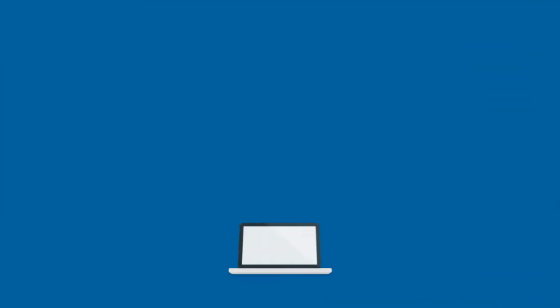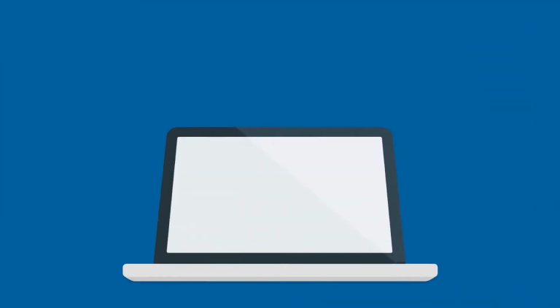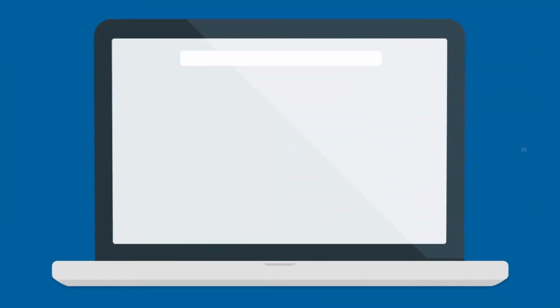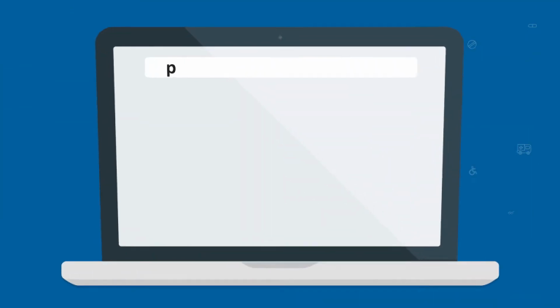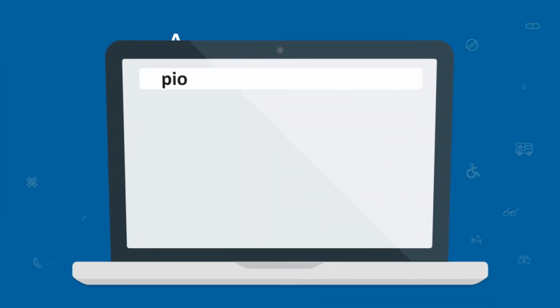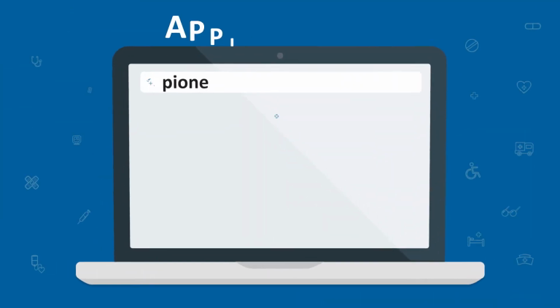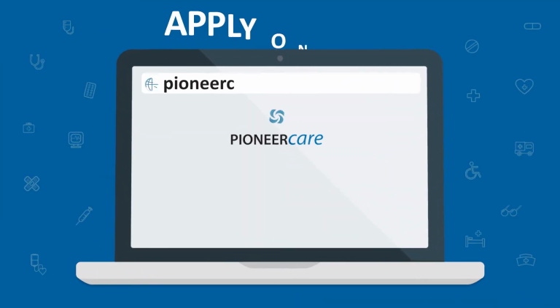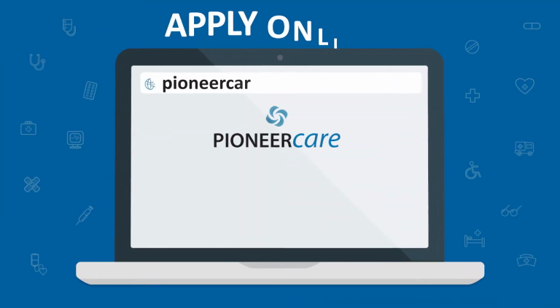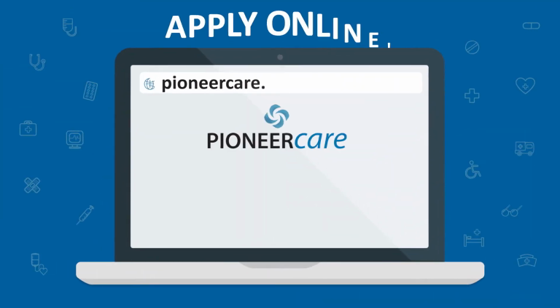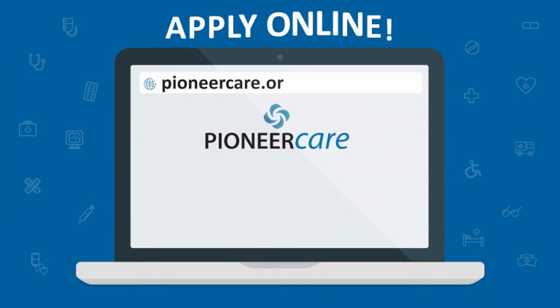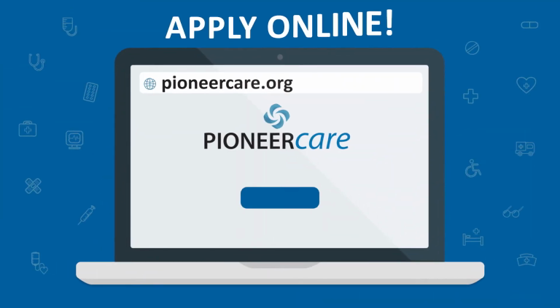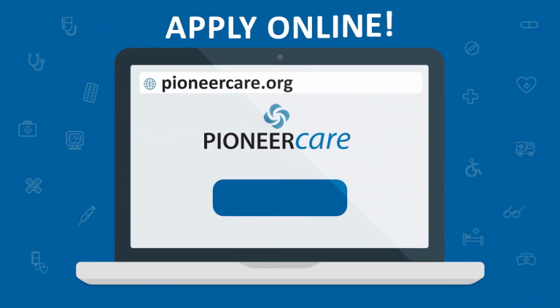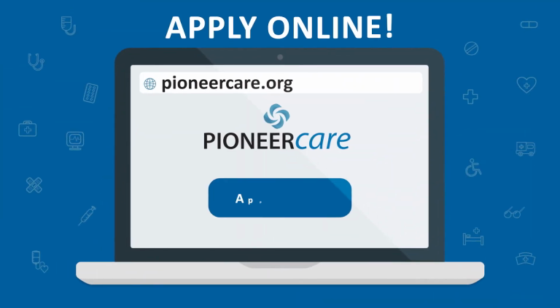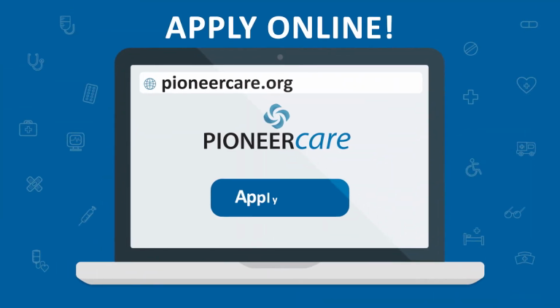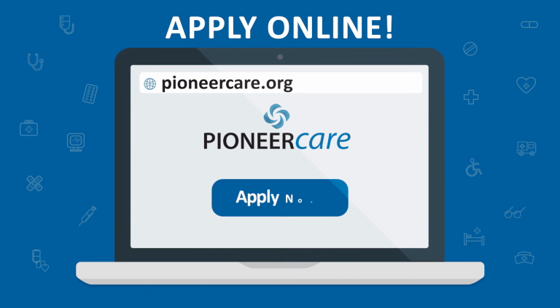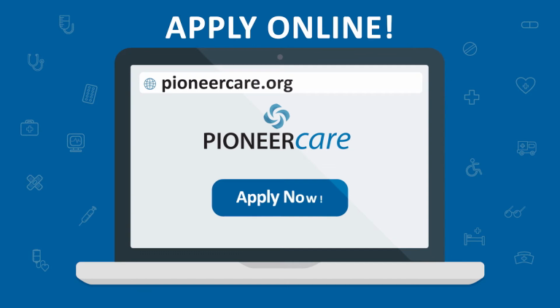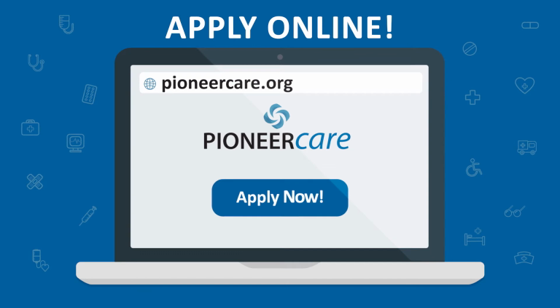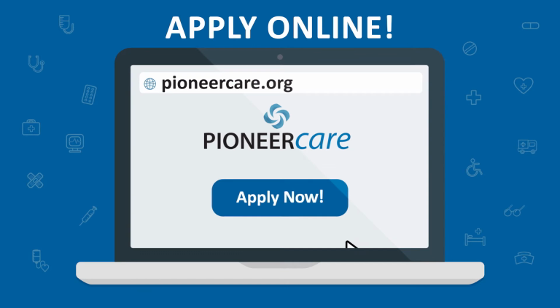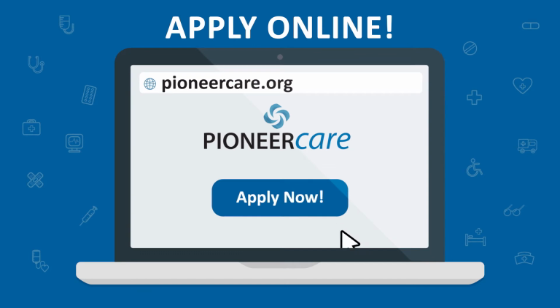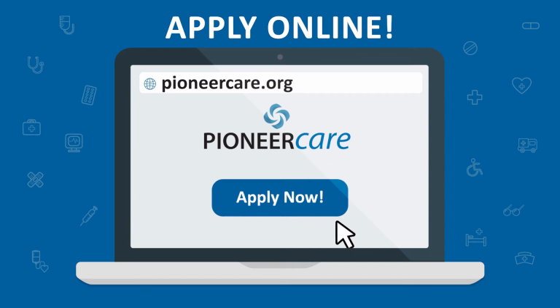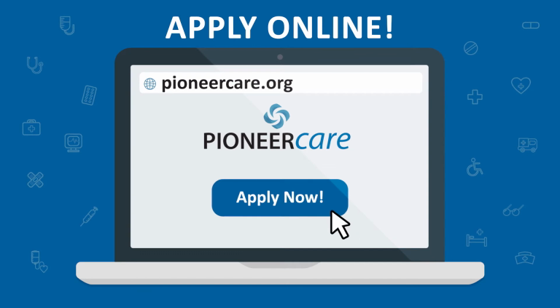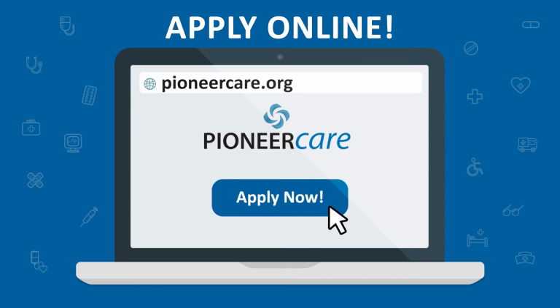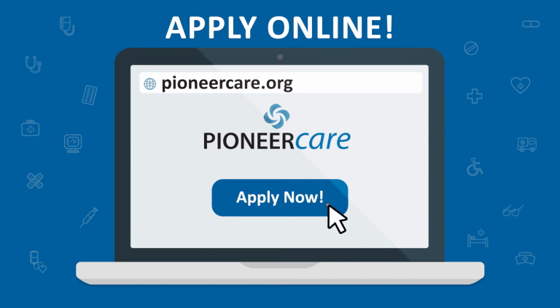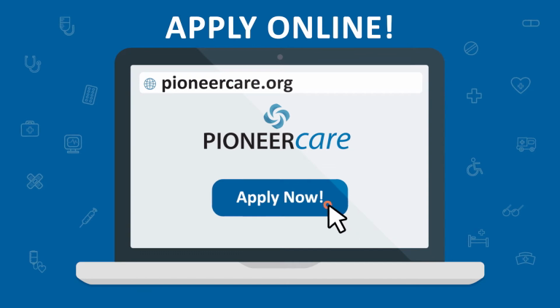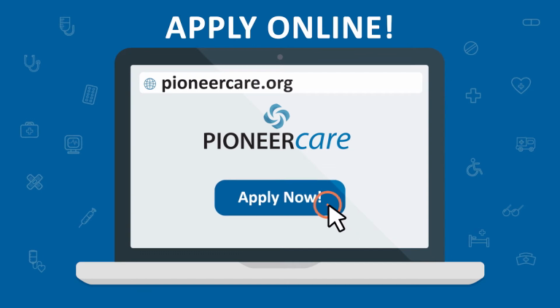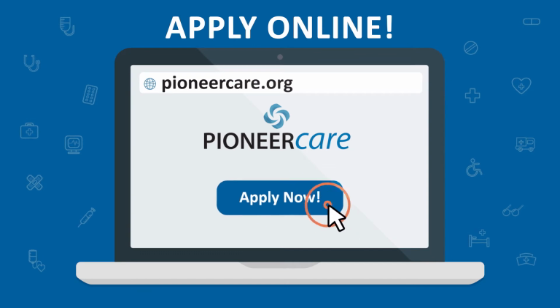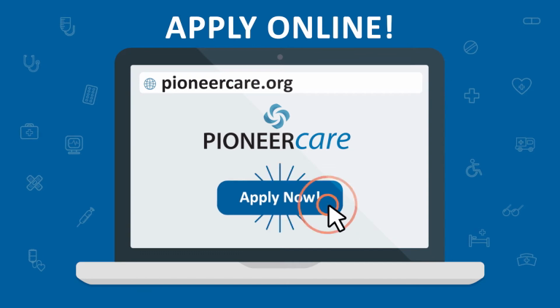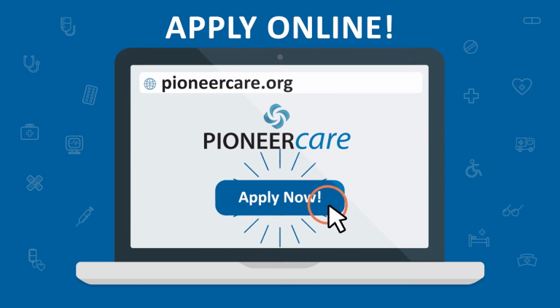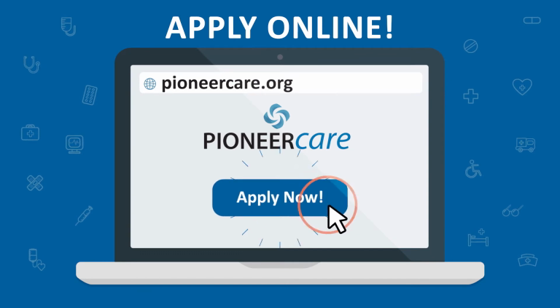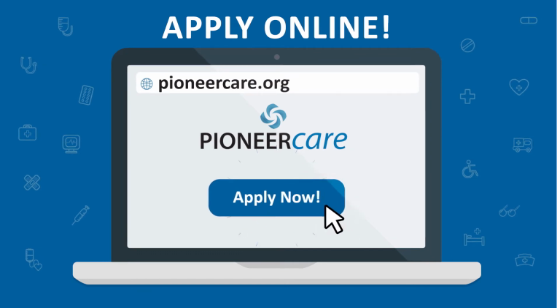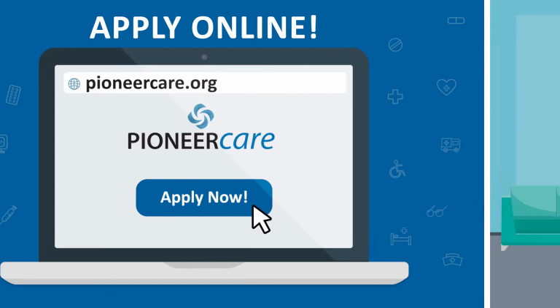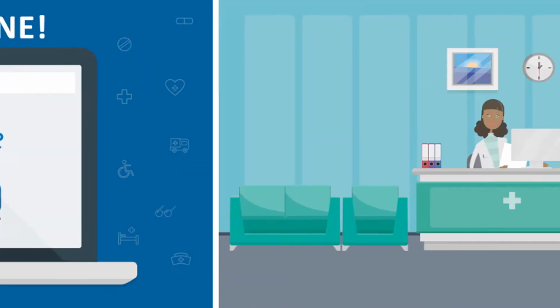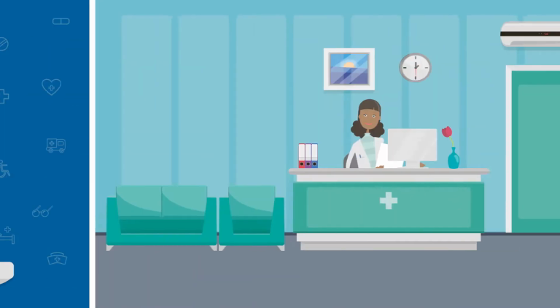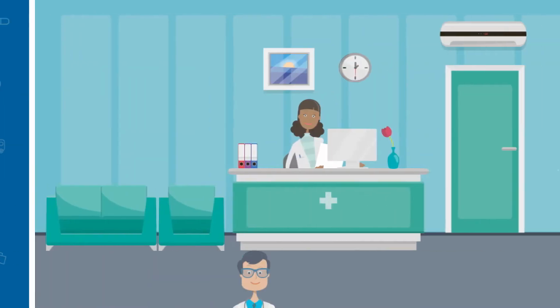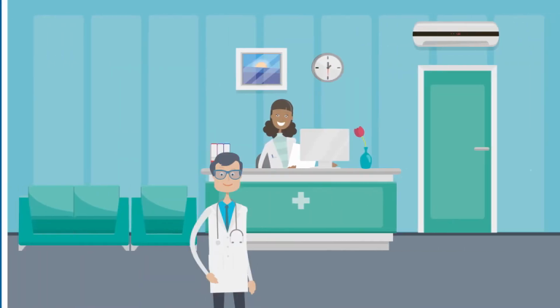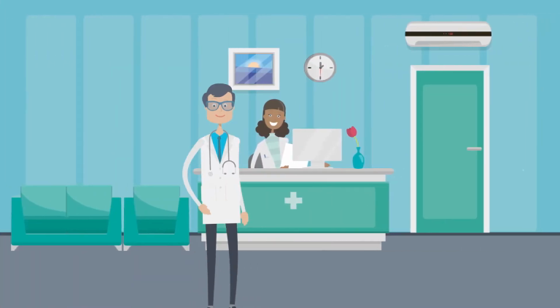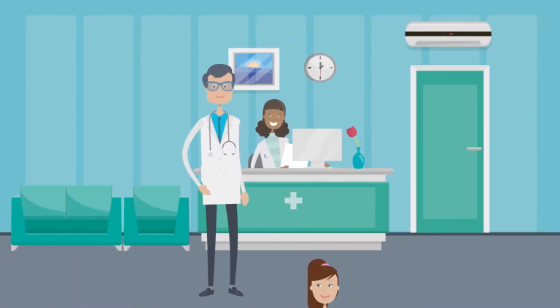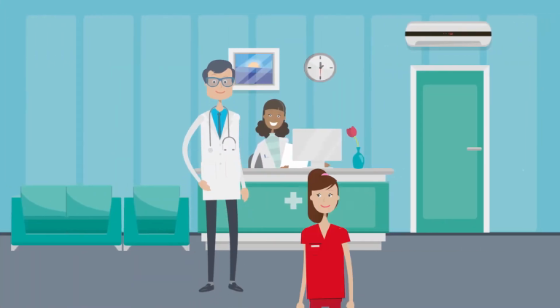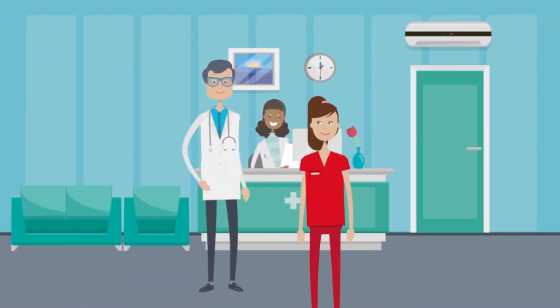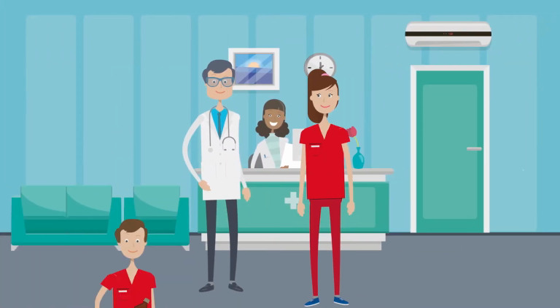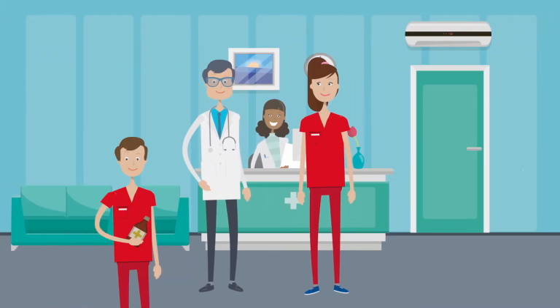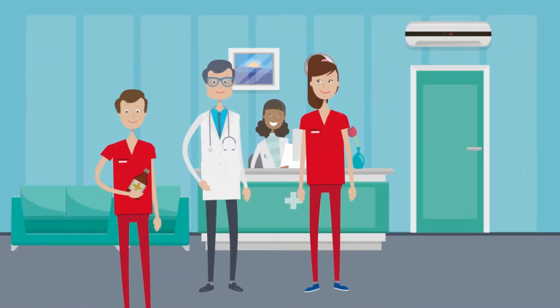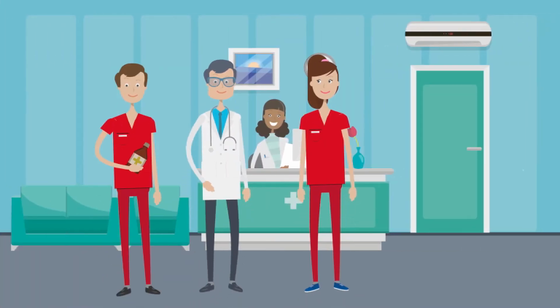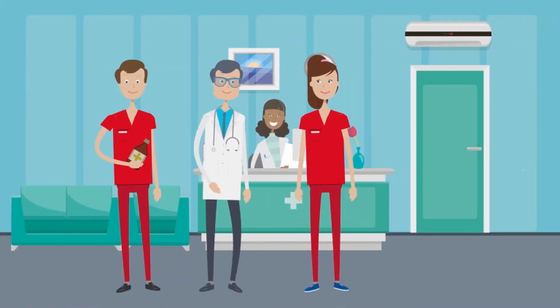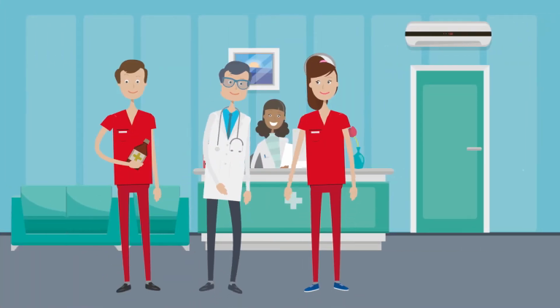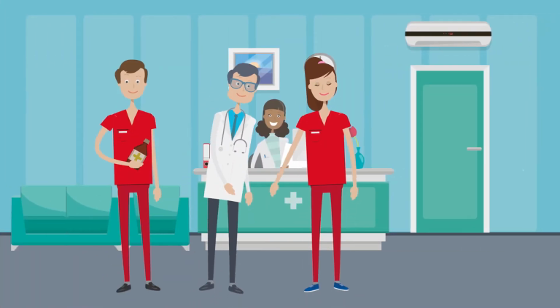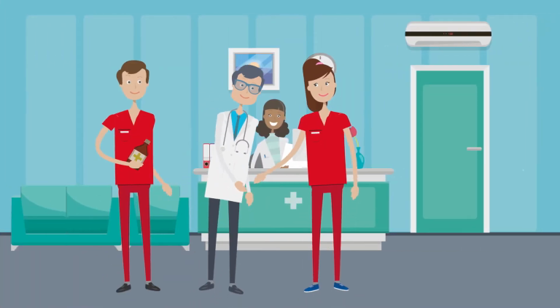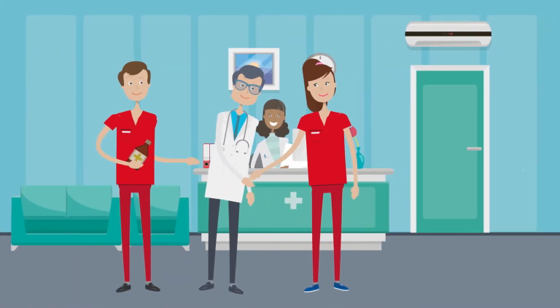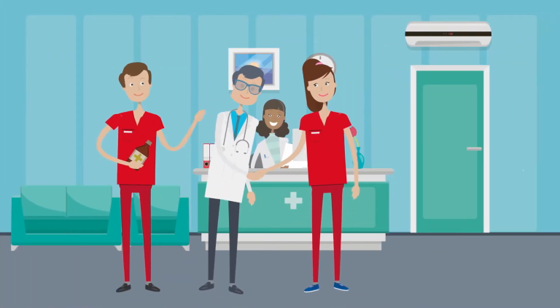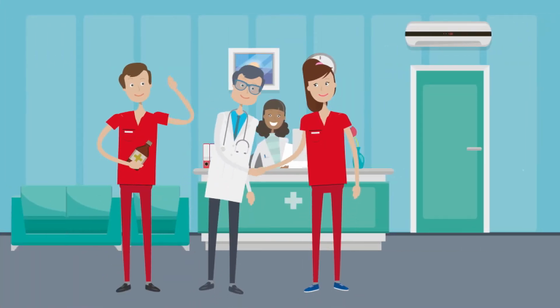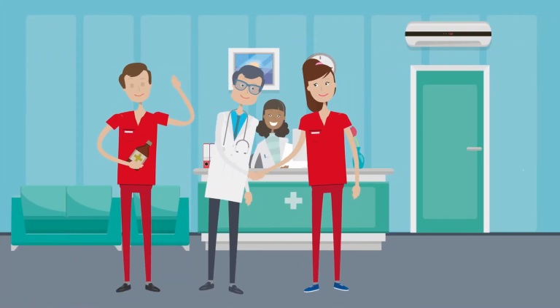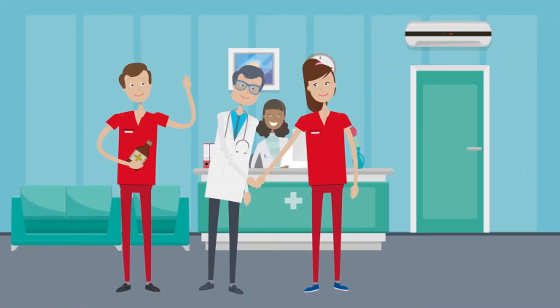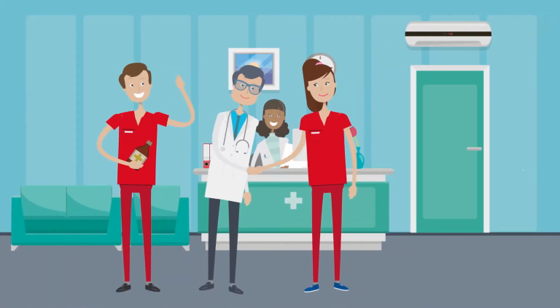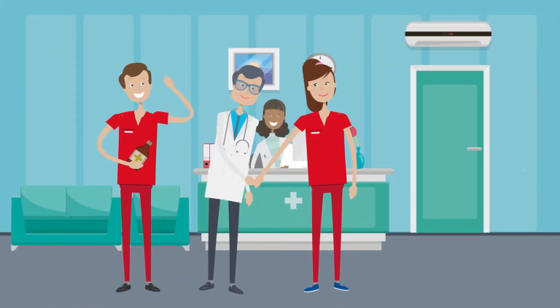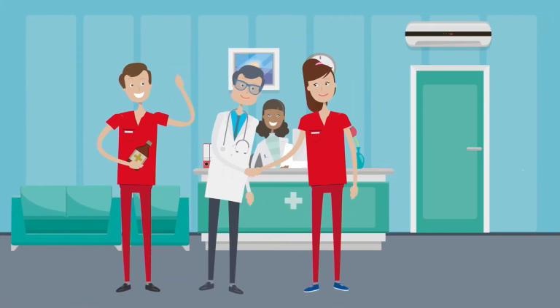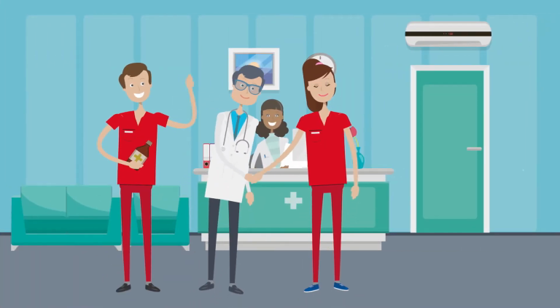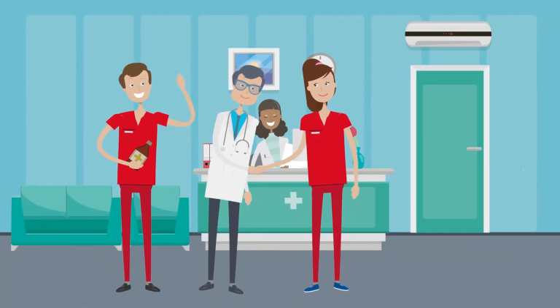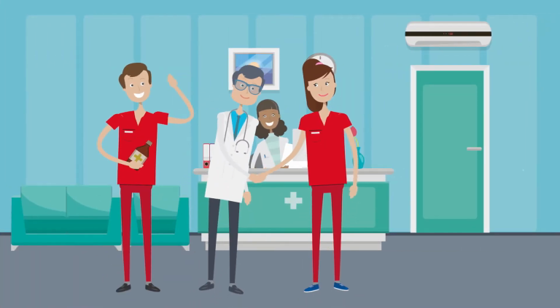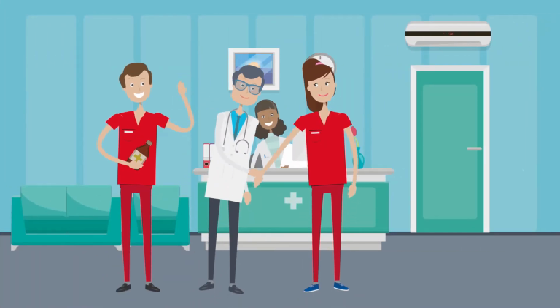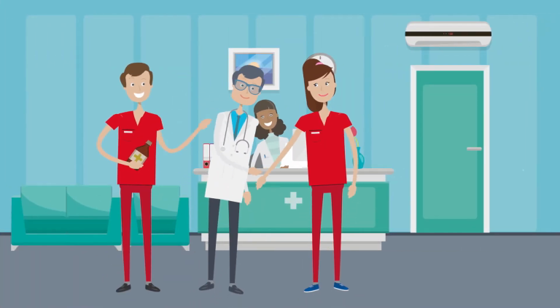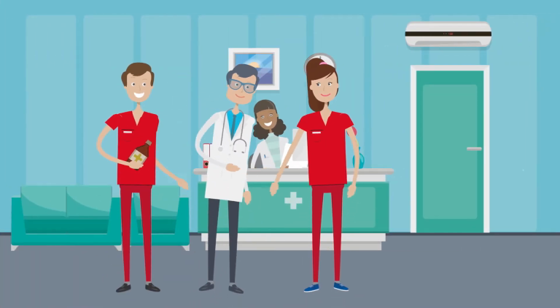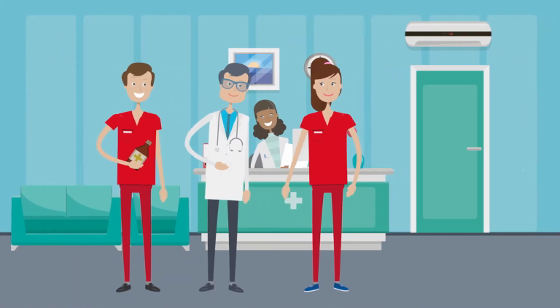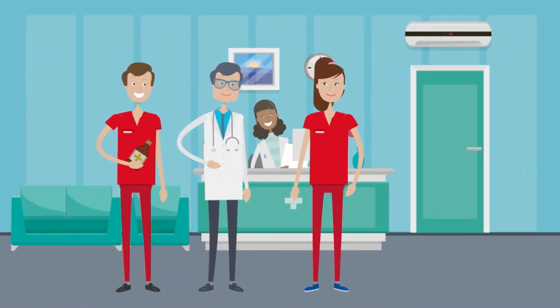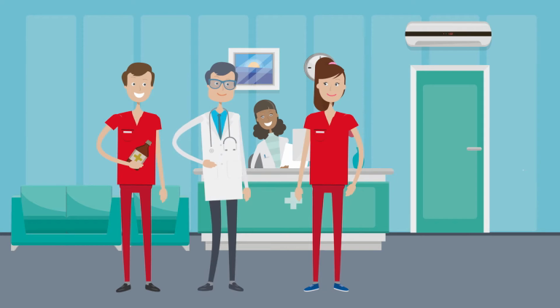Your first step? Apply online at PioneerCare. If you're accepted, we'll invite you to job shadow a current CNA.